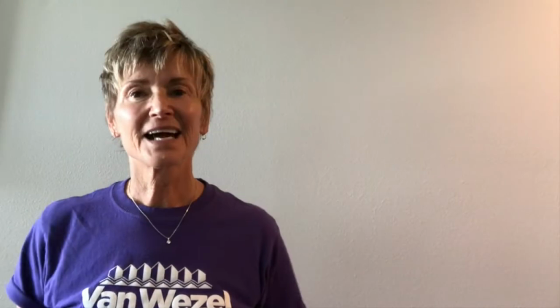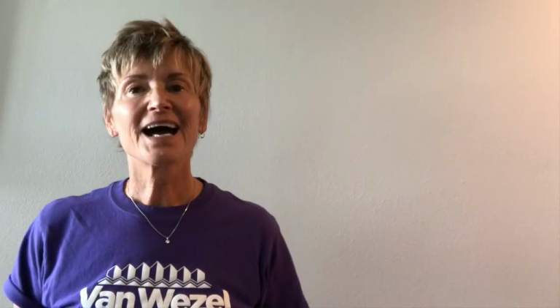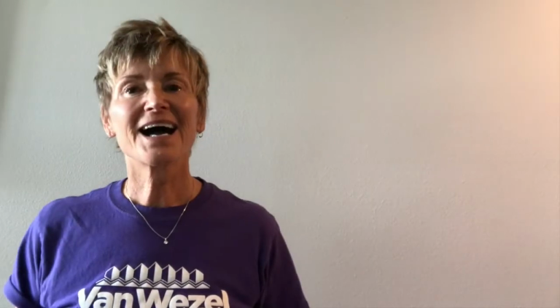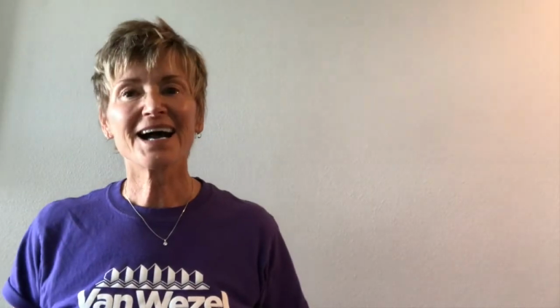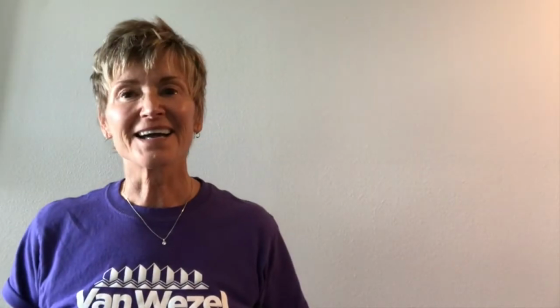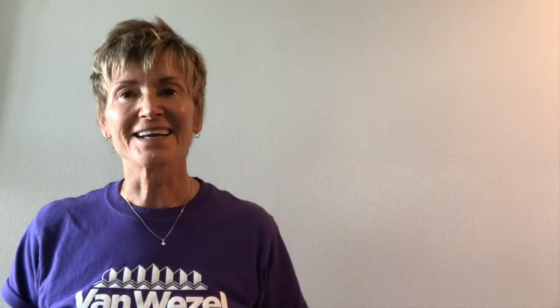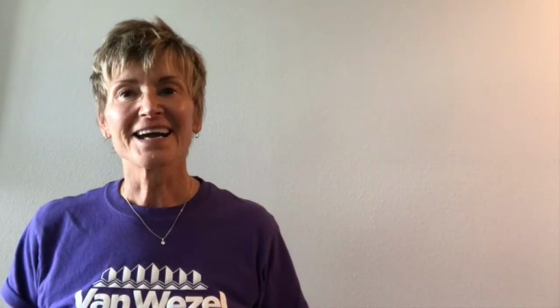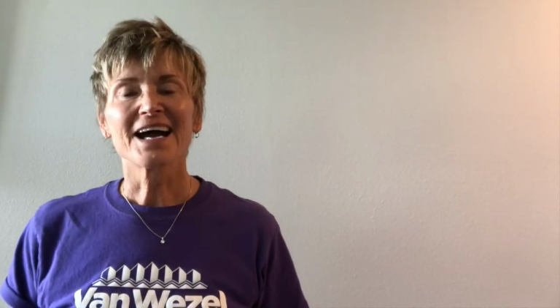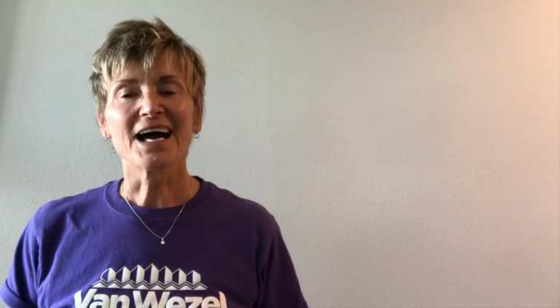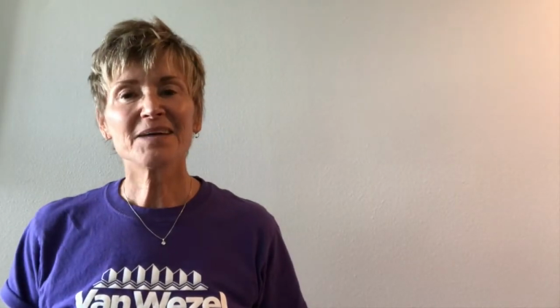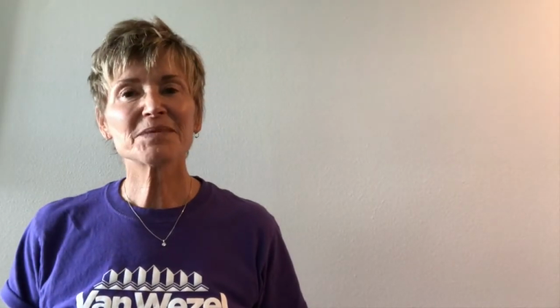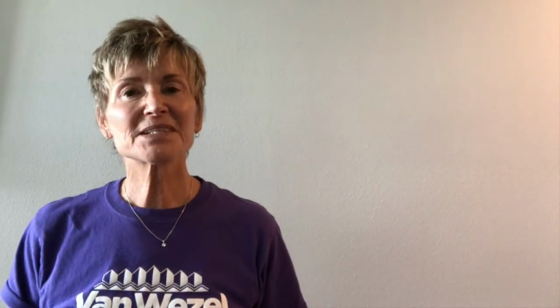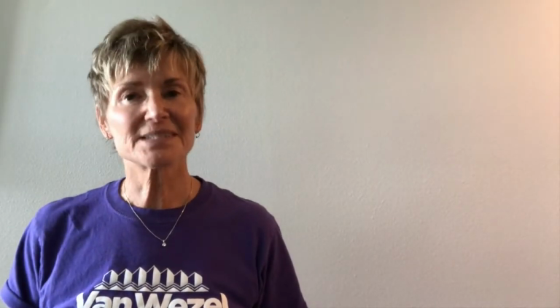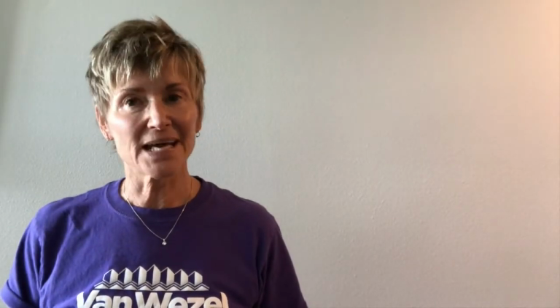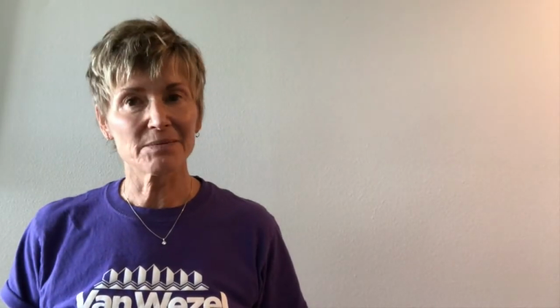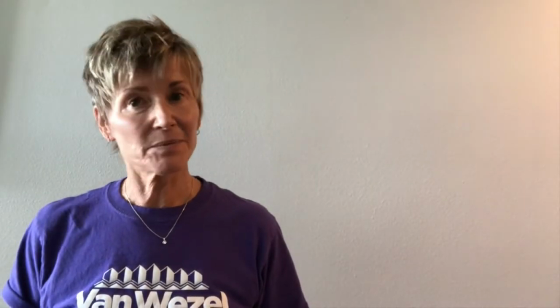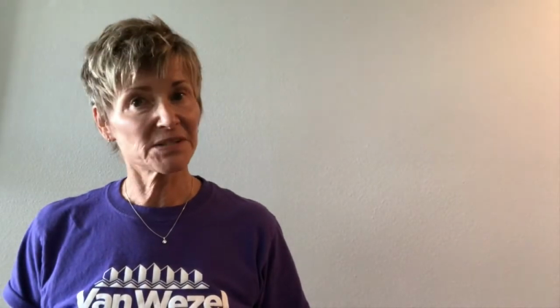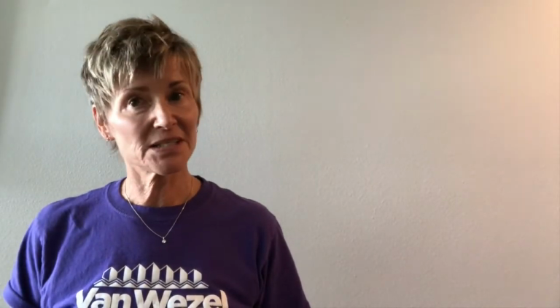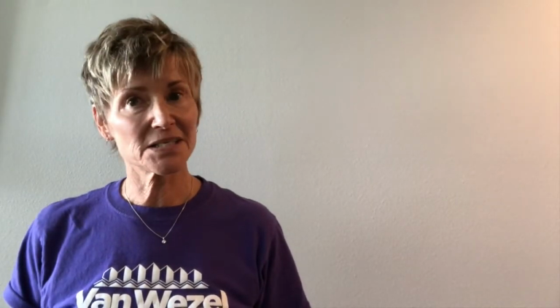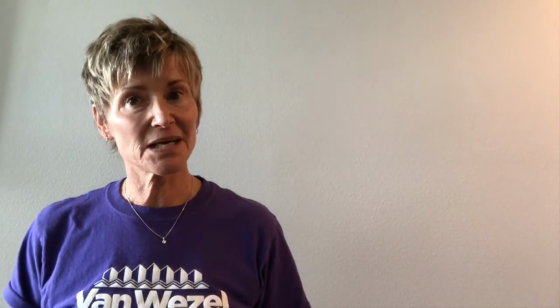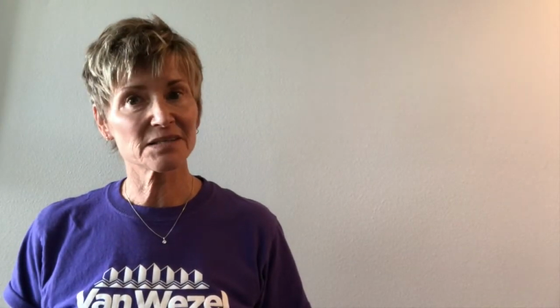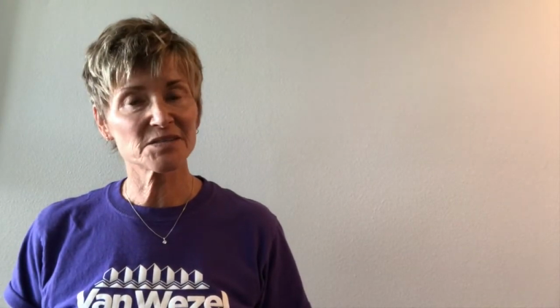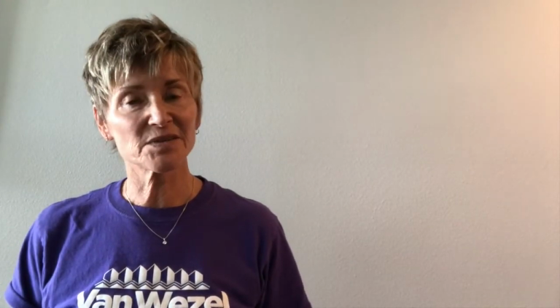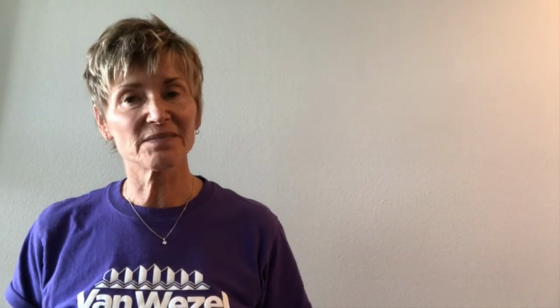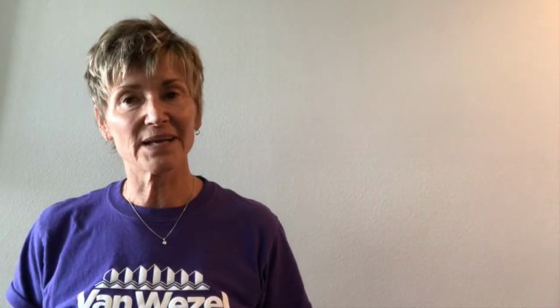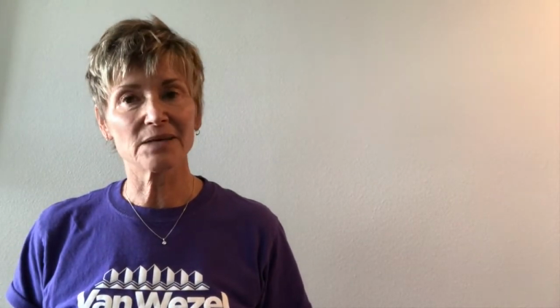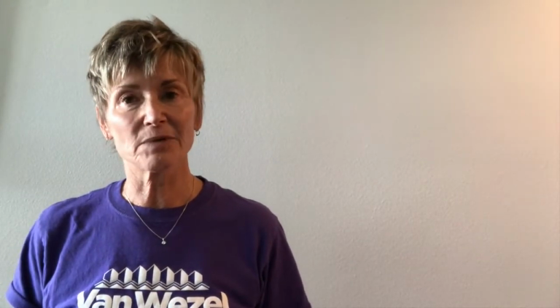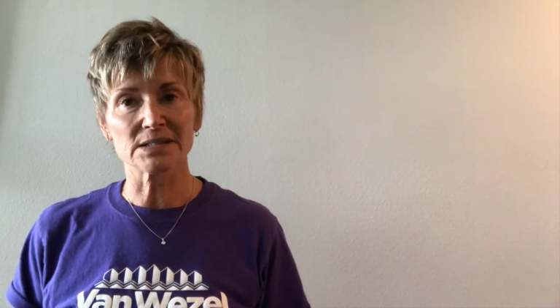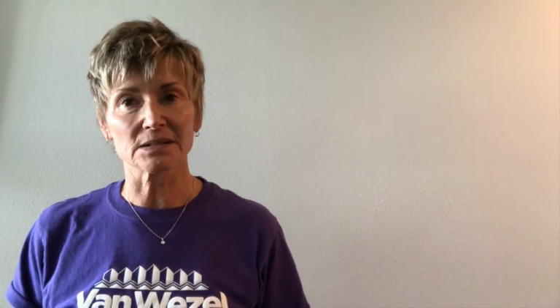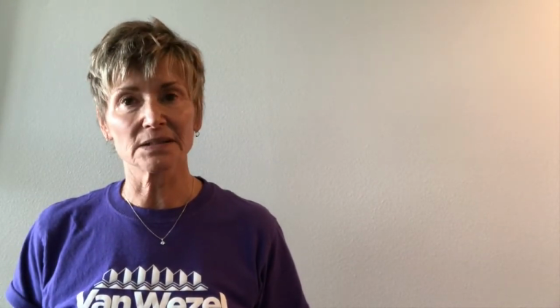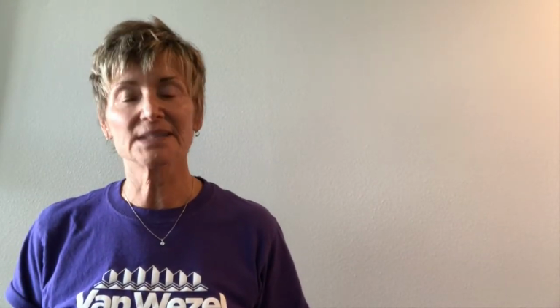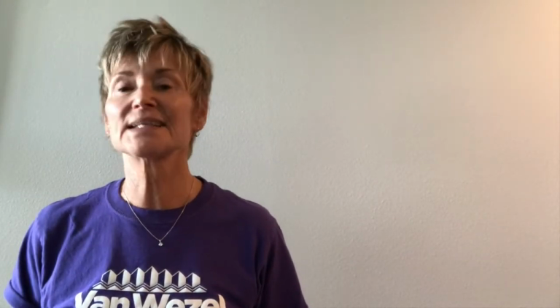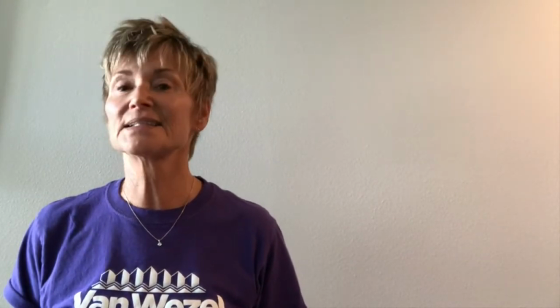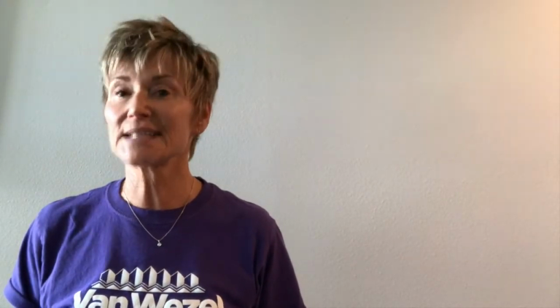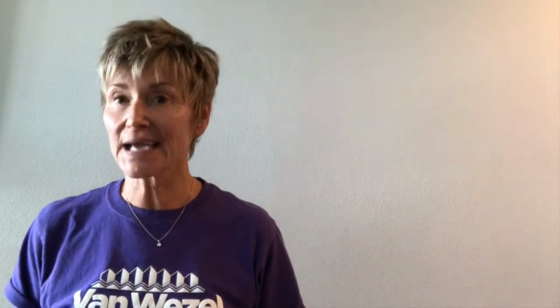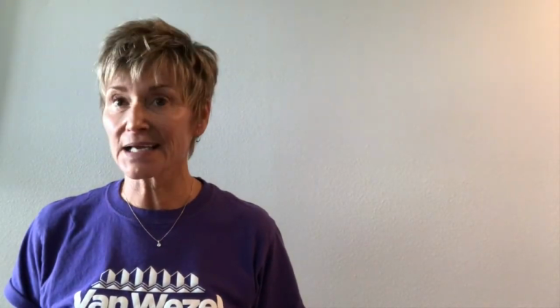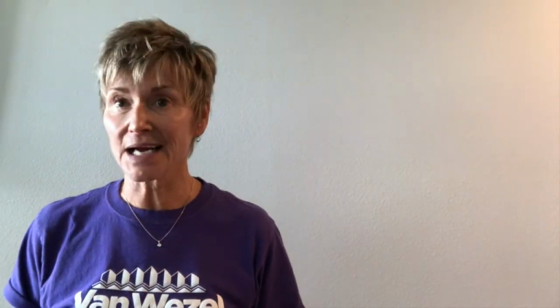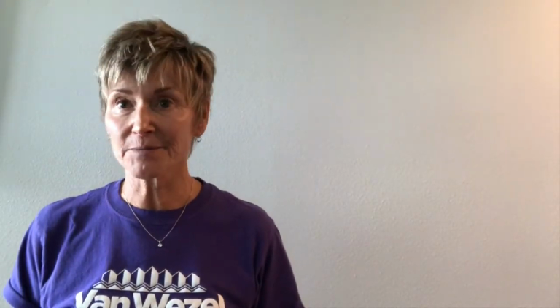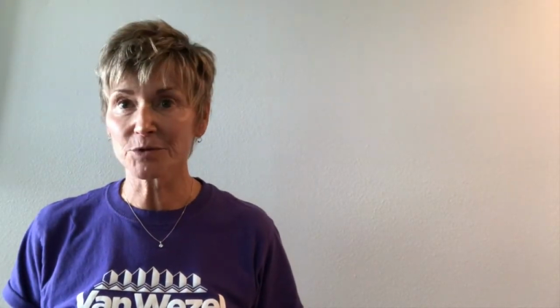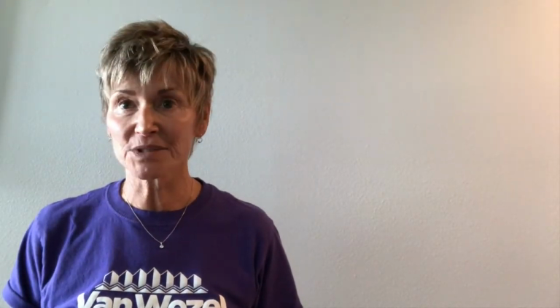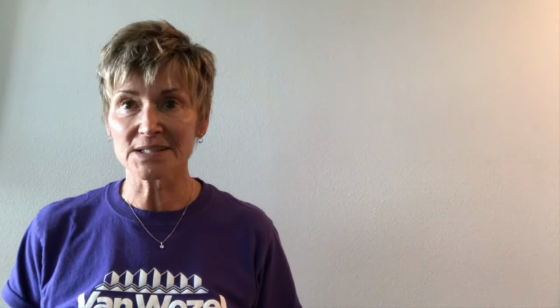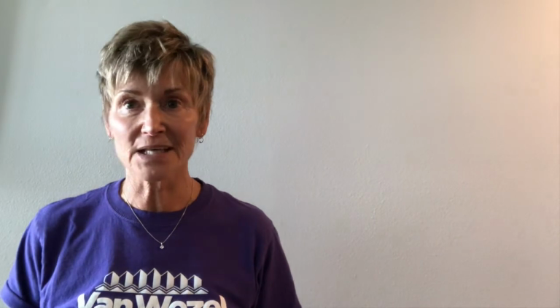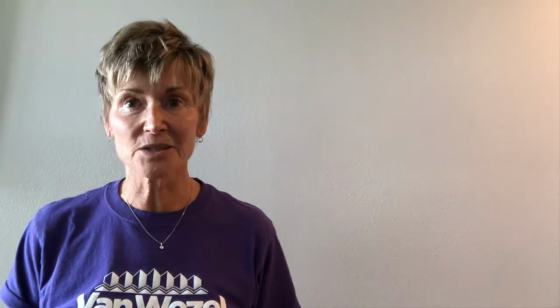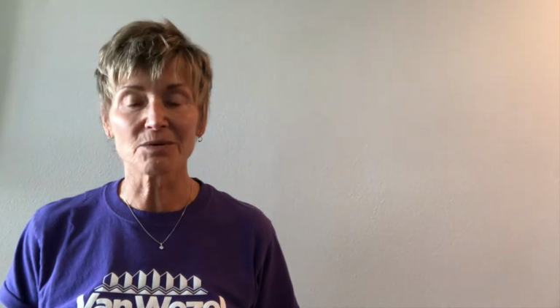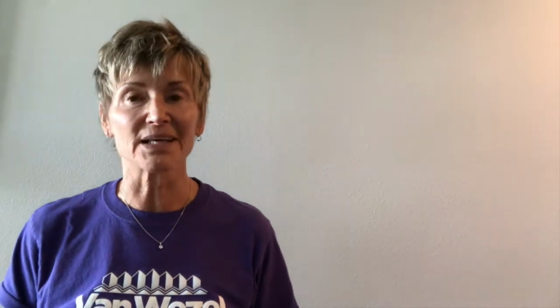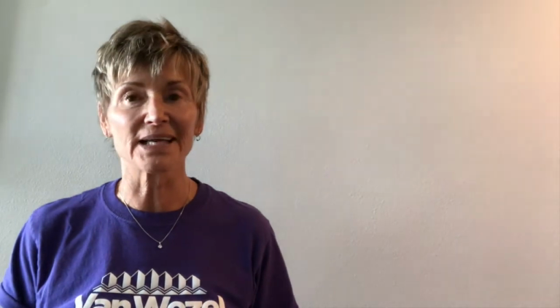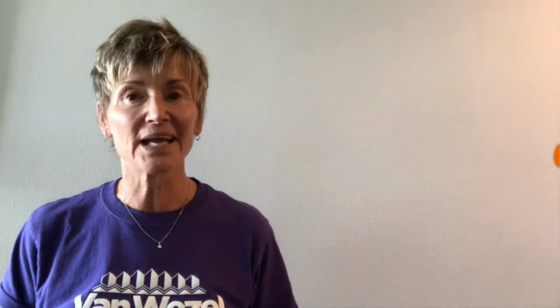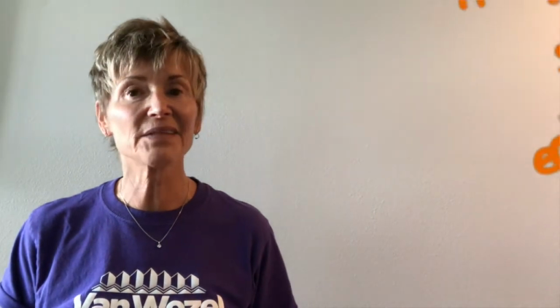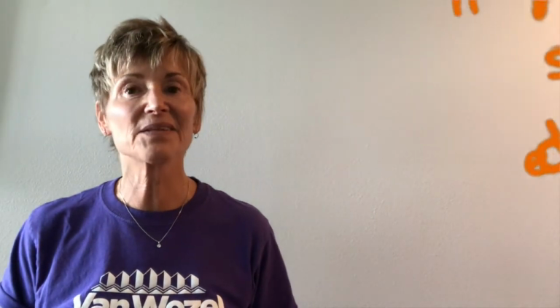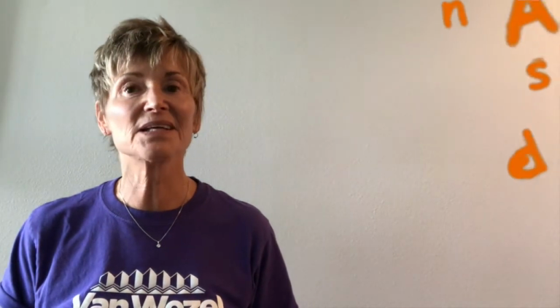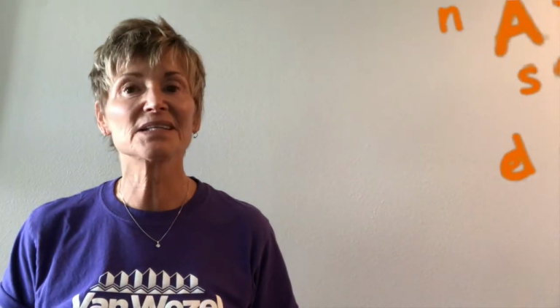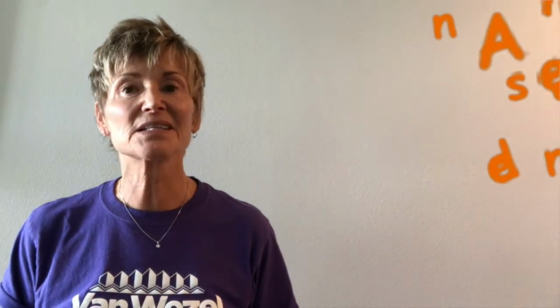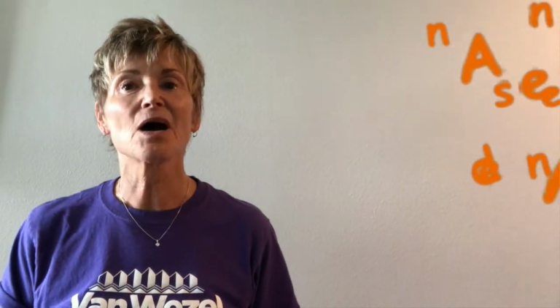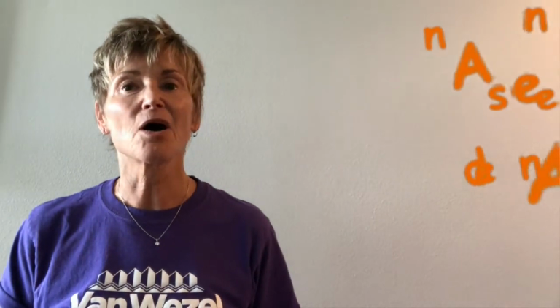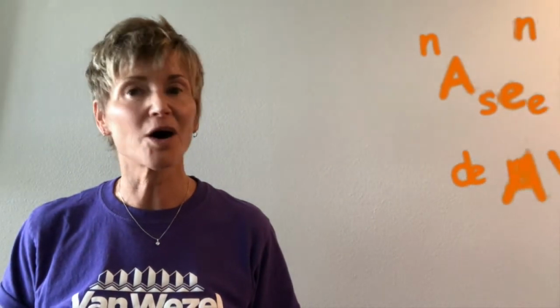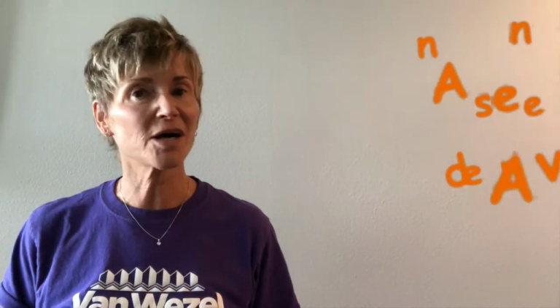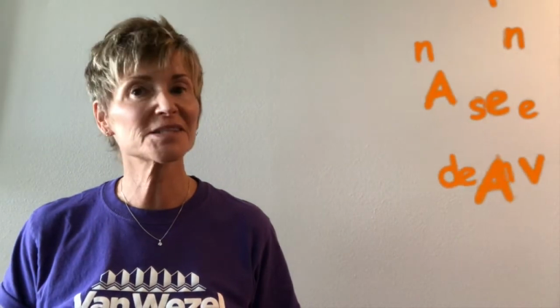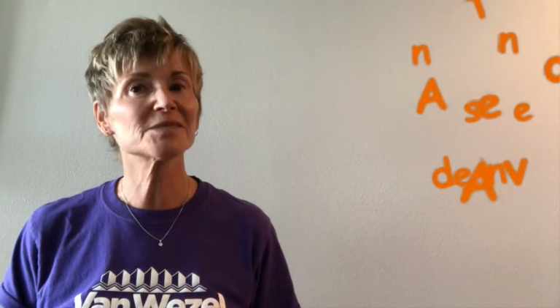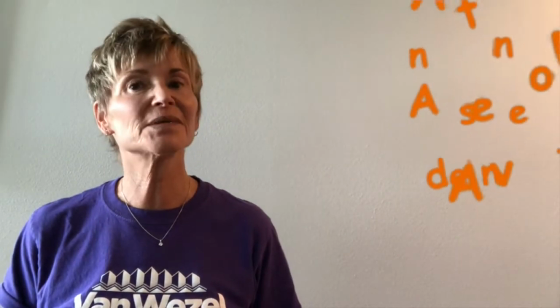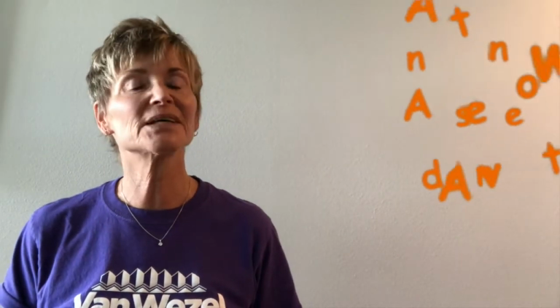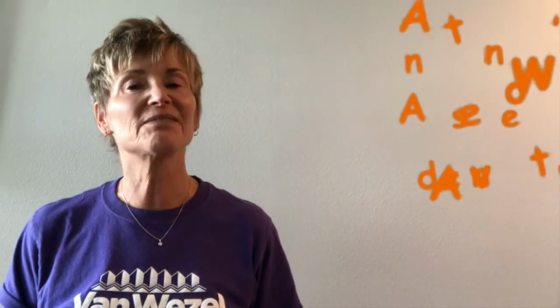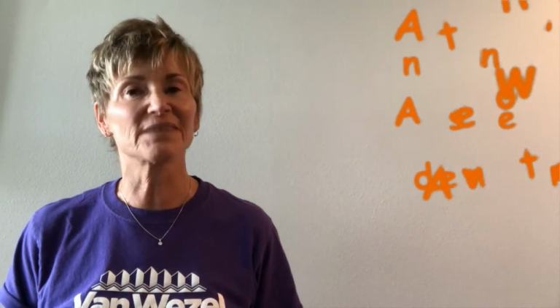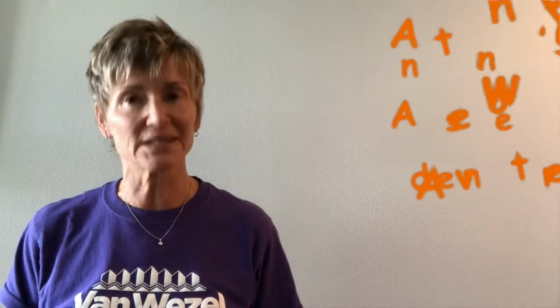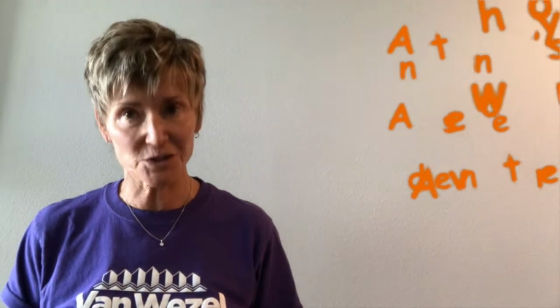Hi, I'm Miss Deb. I'm a teaching artist for the Van Wazel and today I'm going to take you on Anthony's awesome adventure.